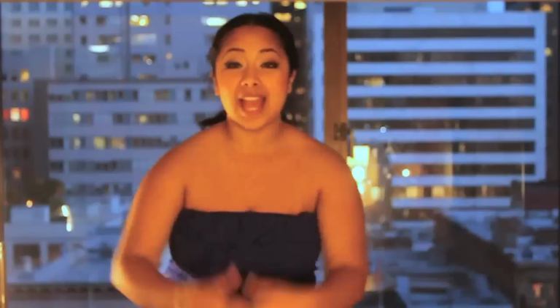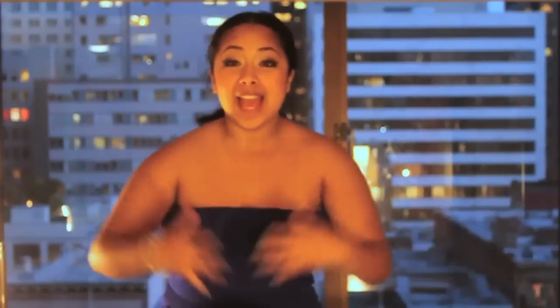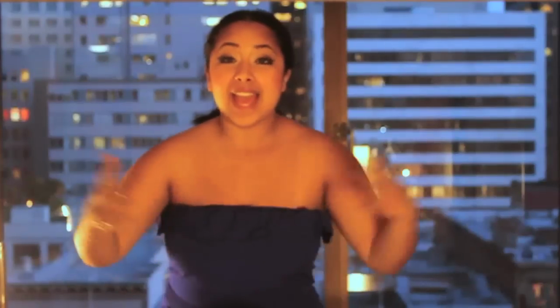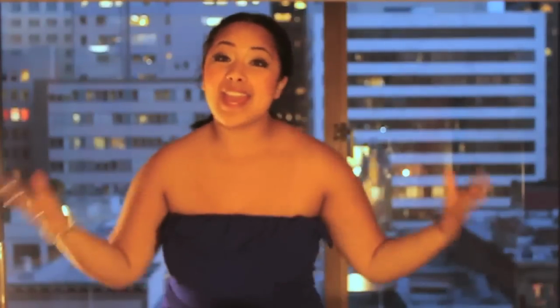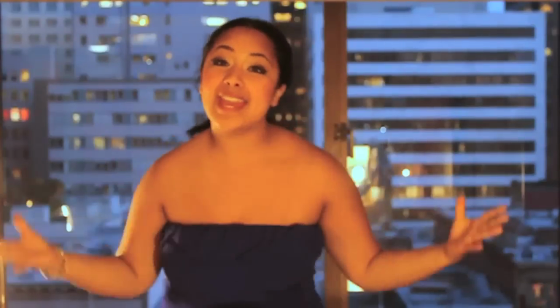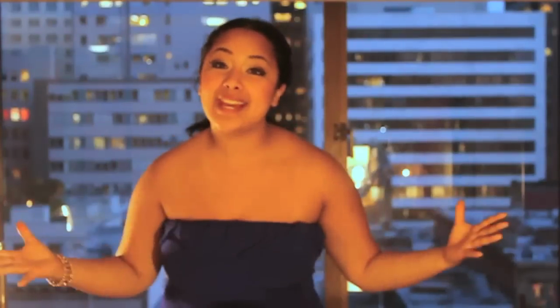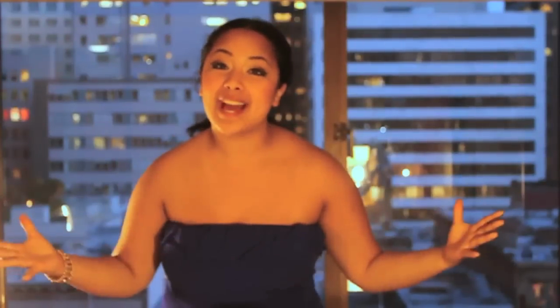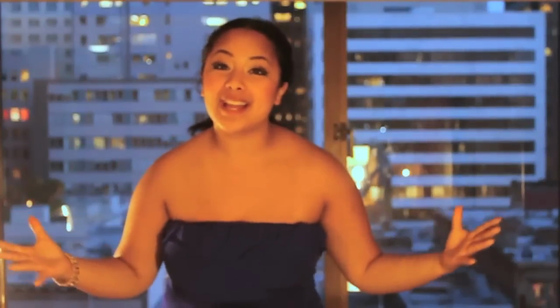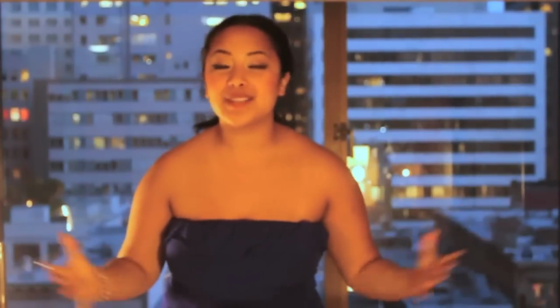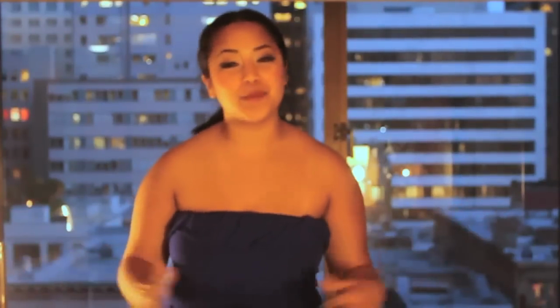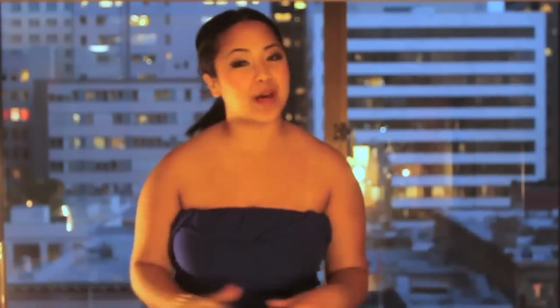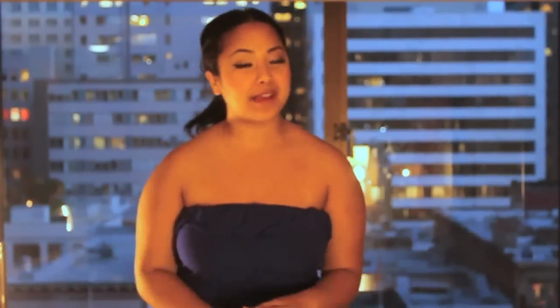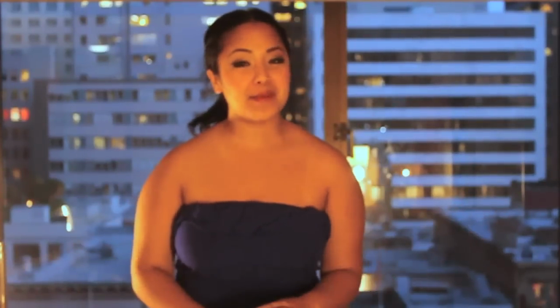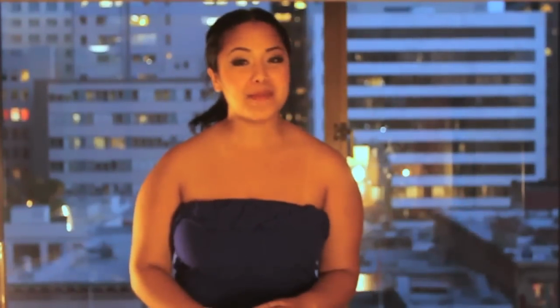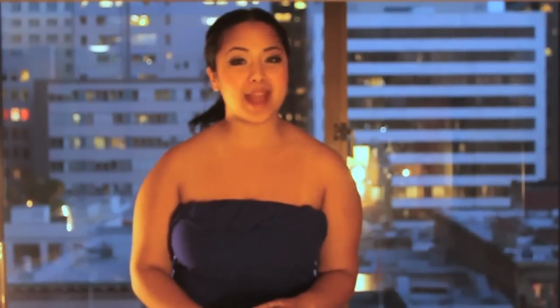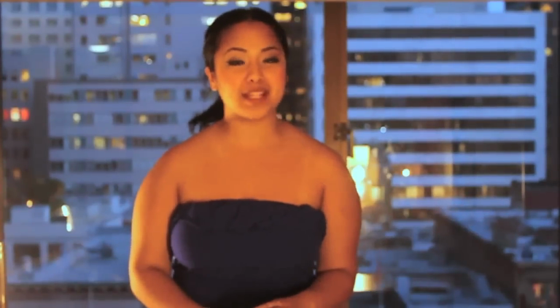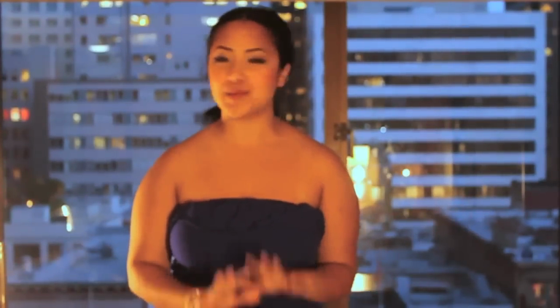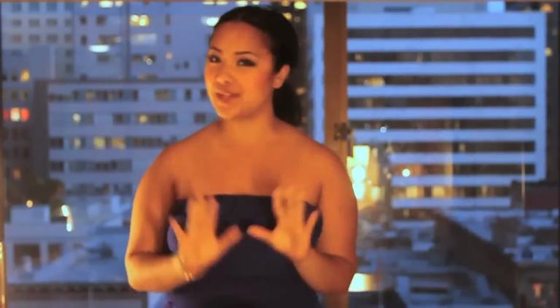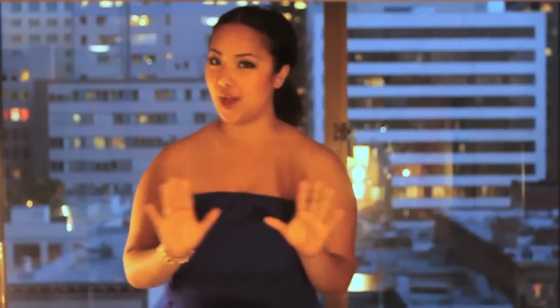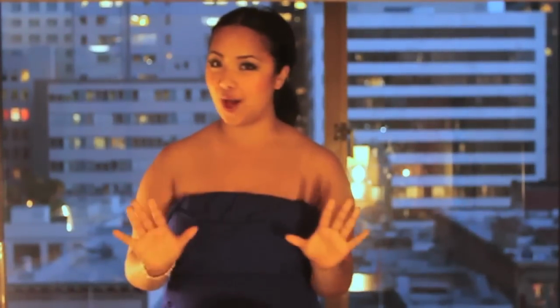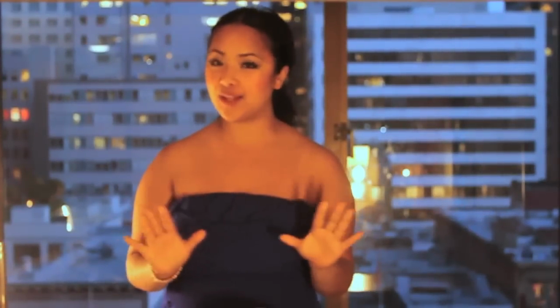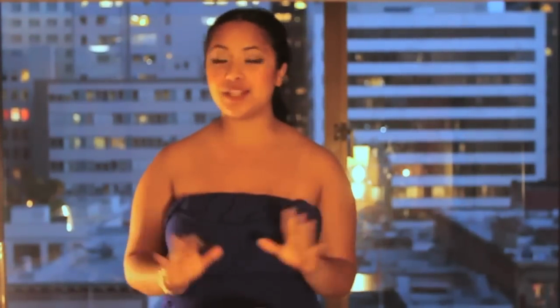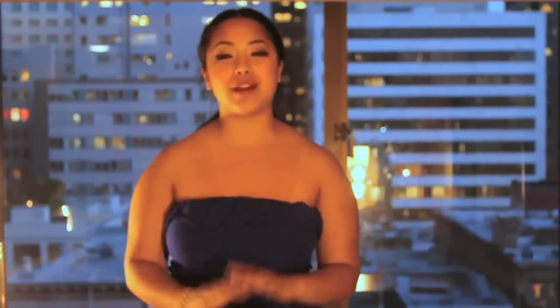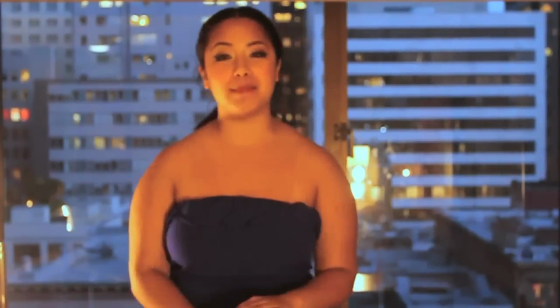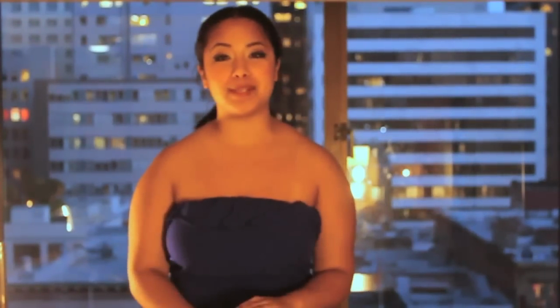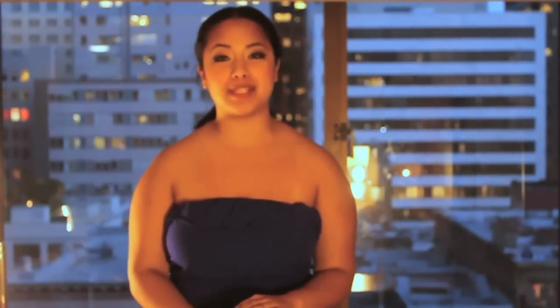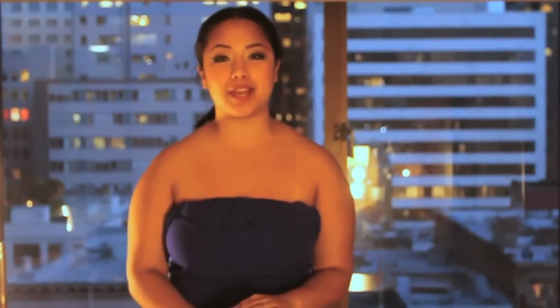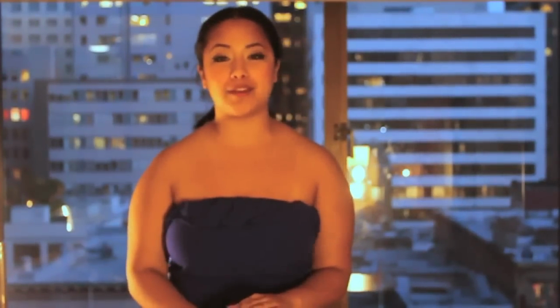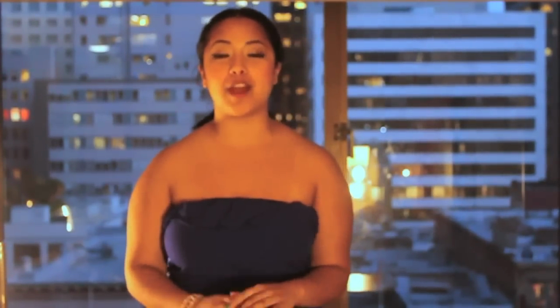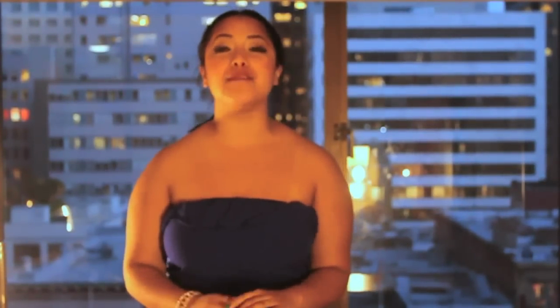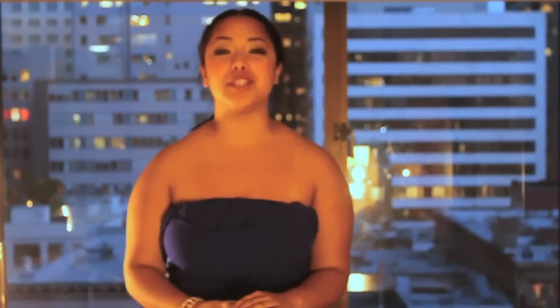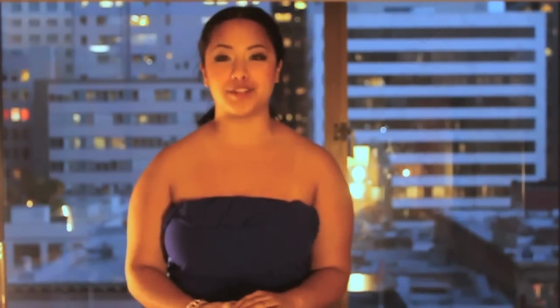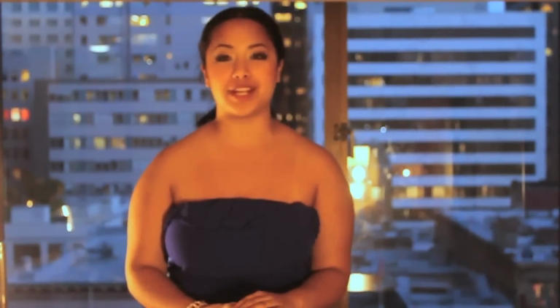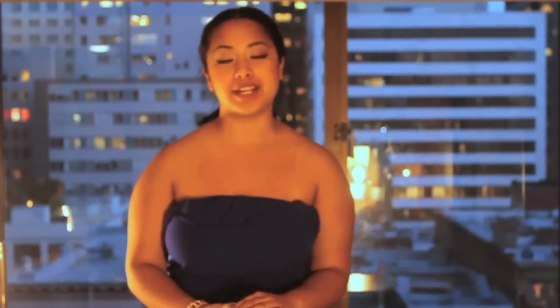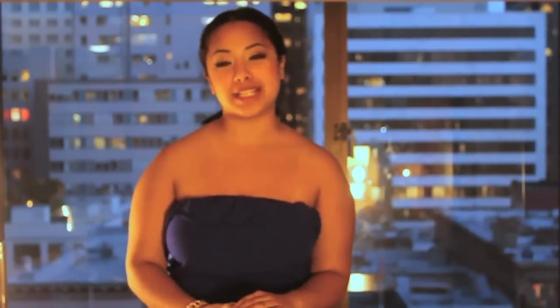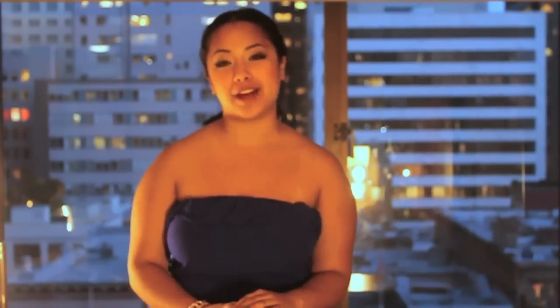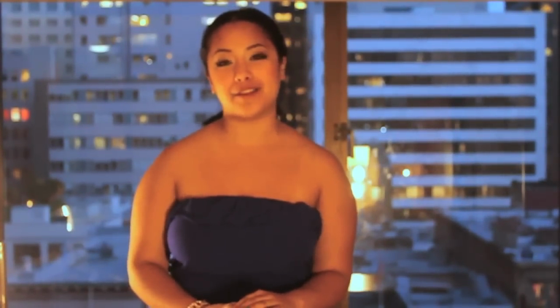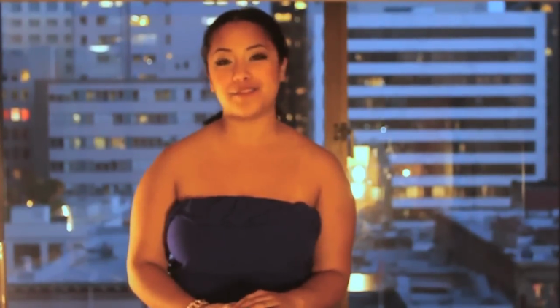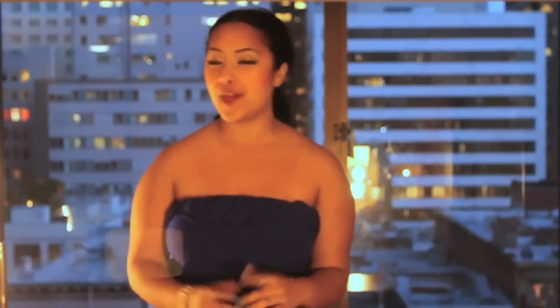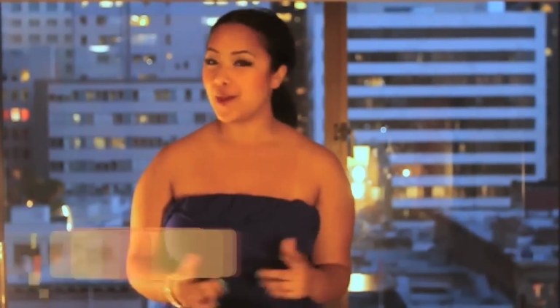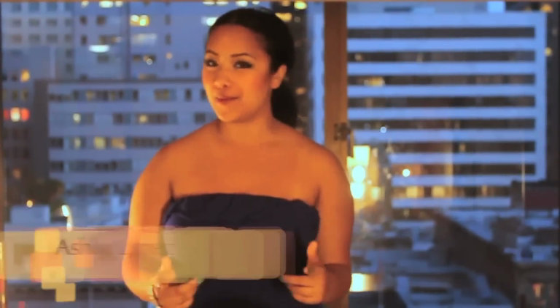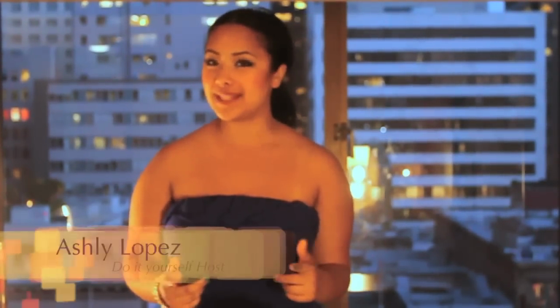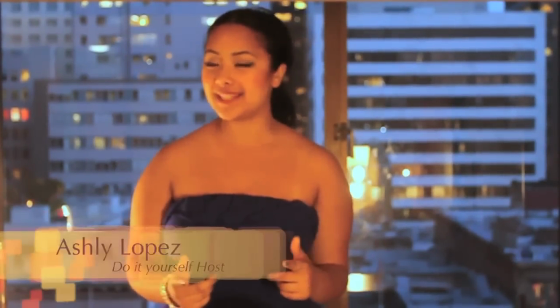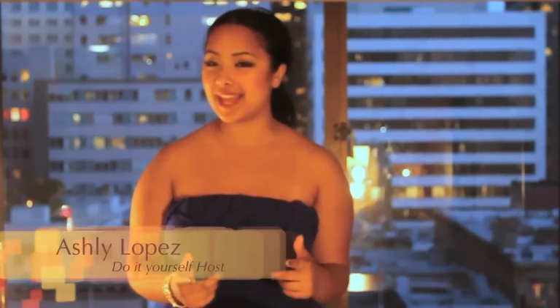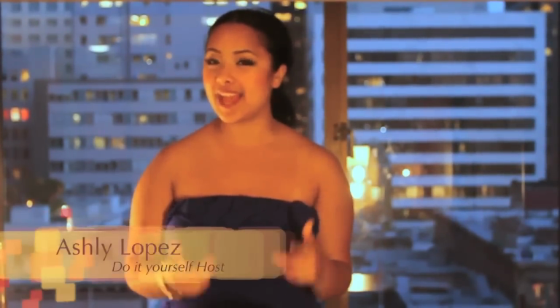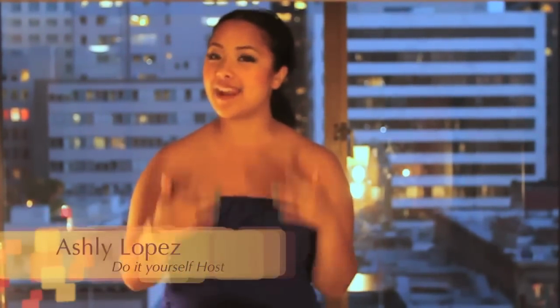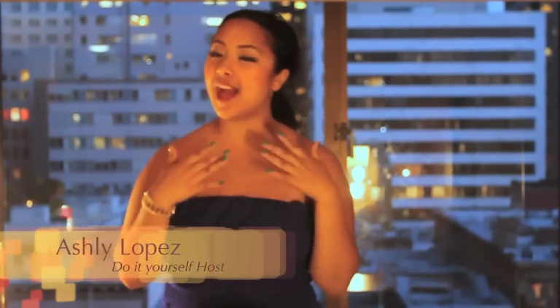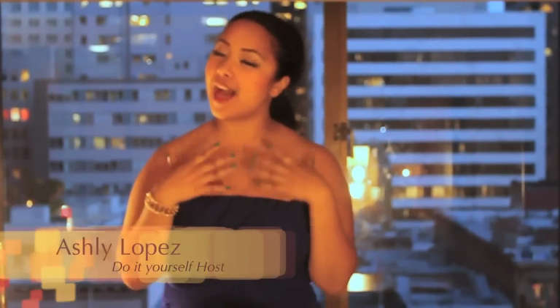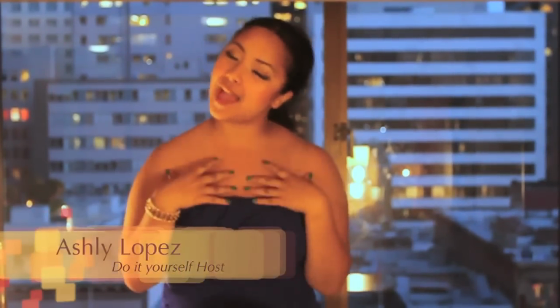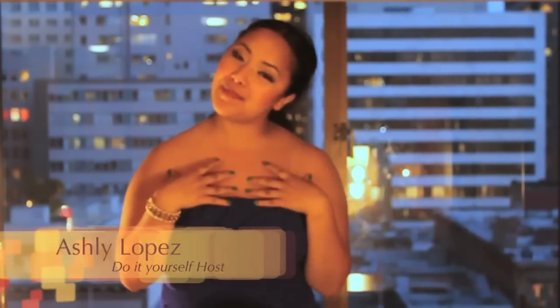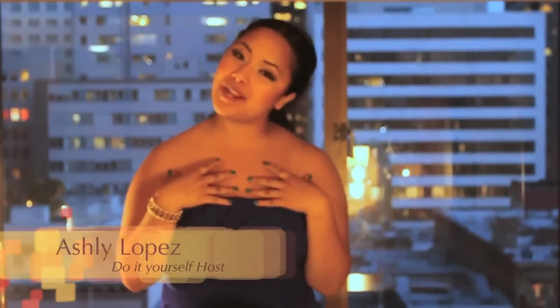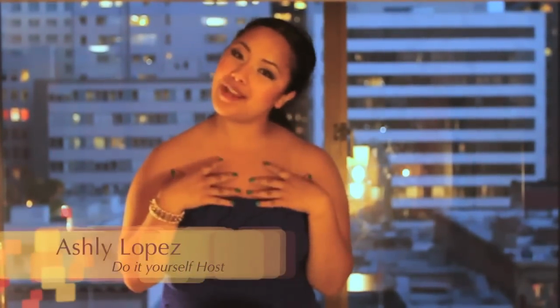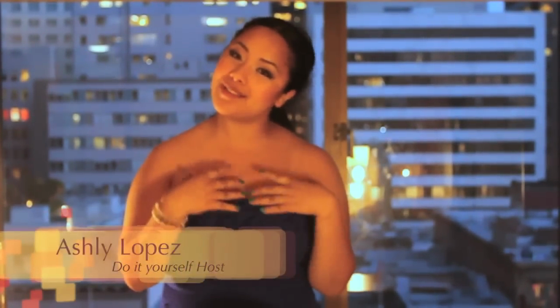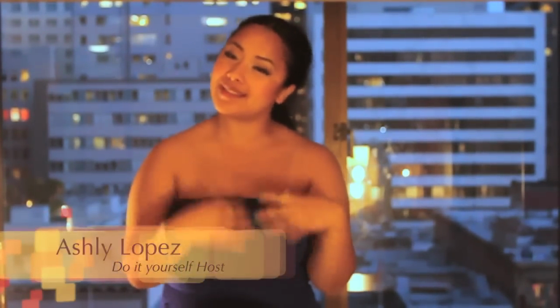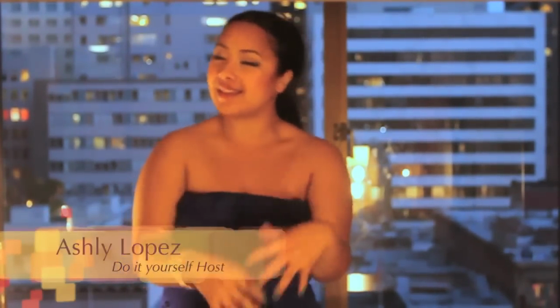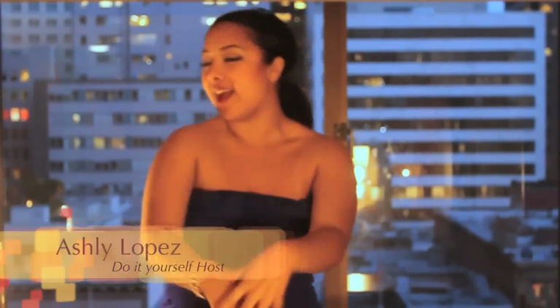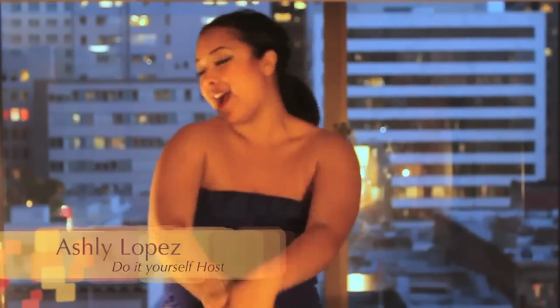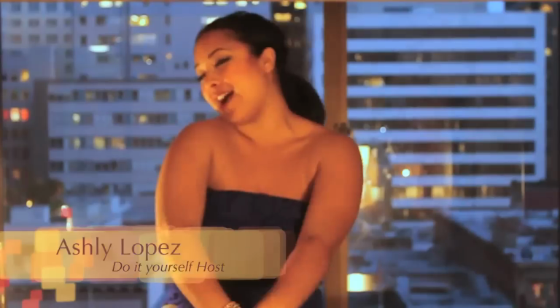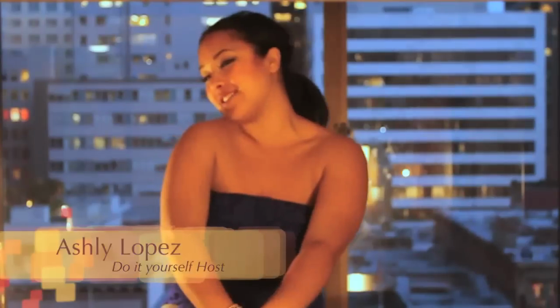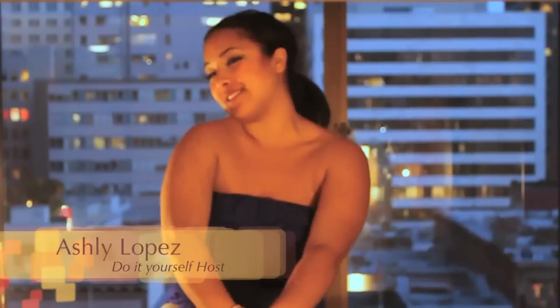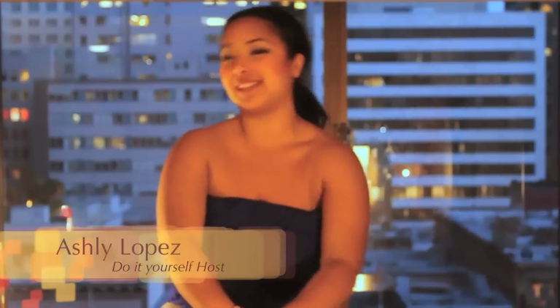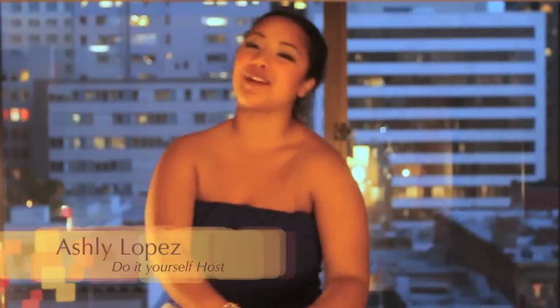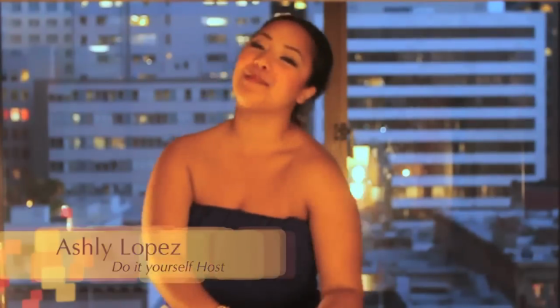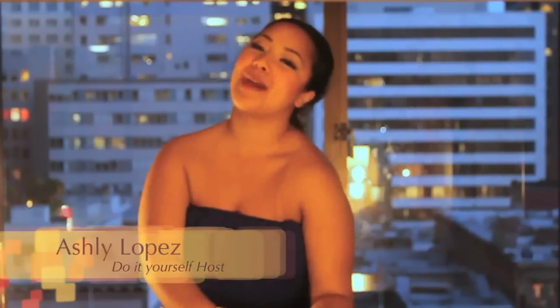Hey guys, welcome back to an all new episode of Do It Yourself. Once again, I'm your host, Ashley Lopez.